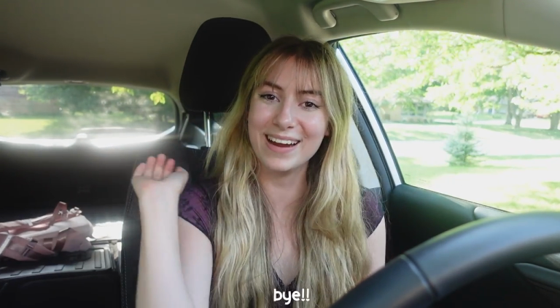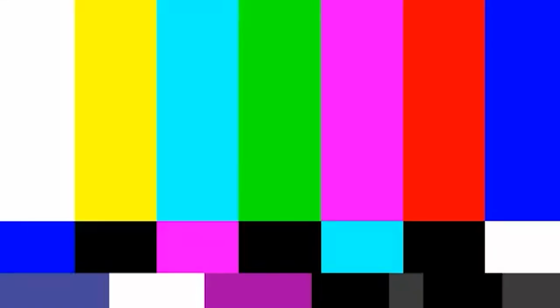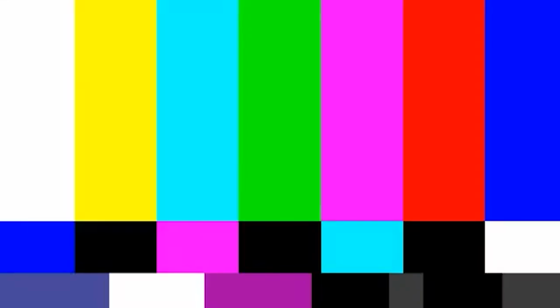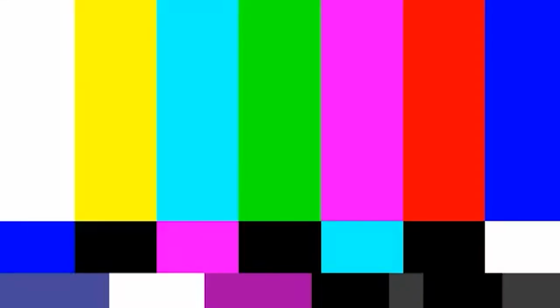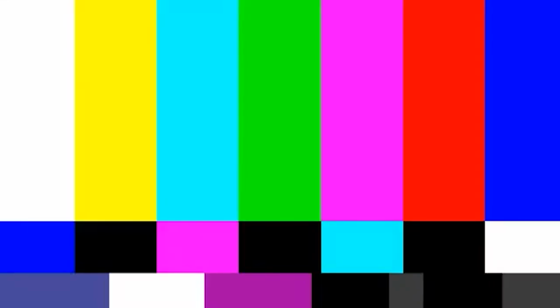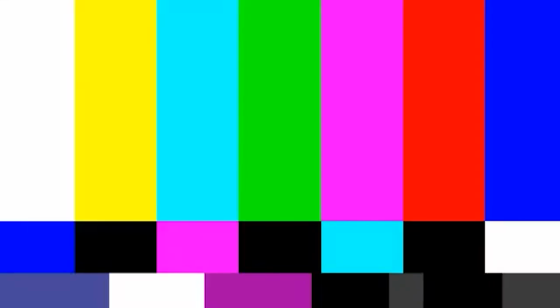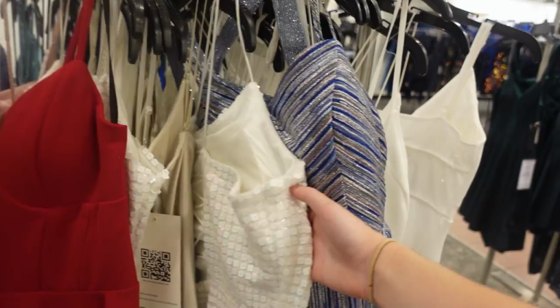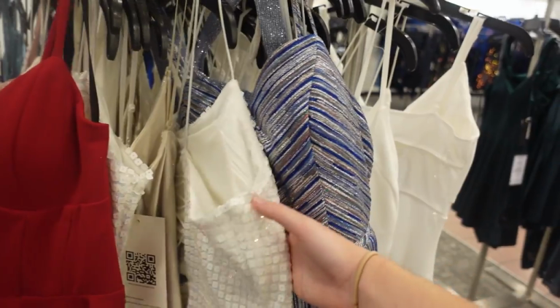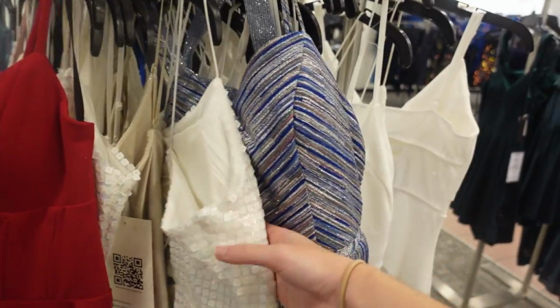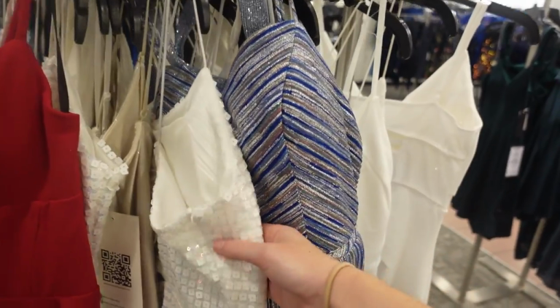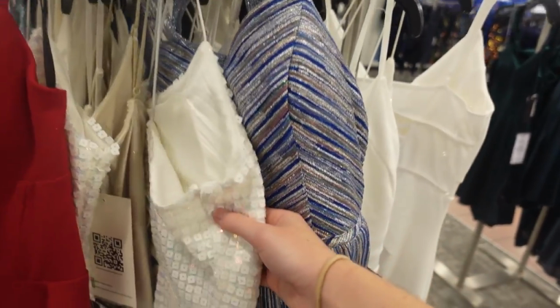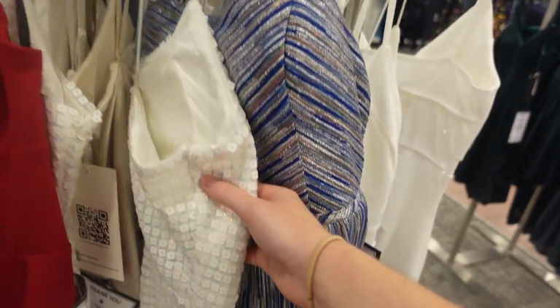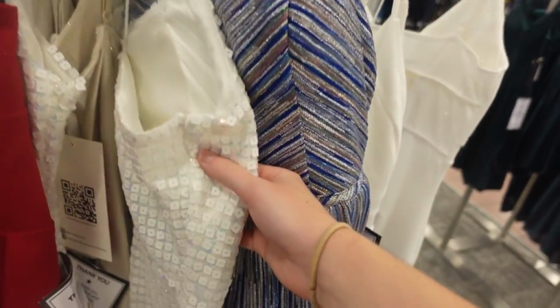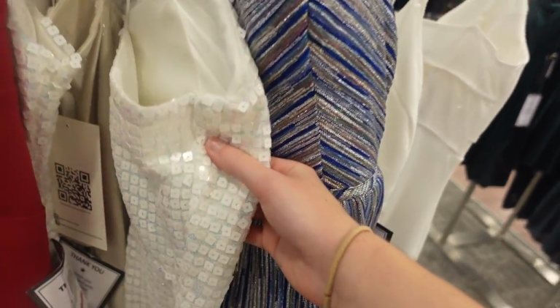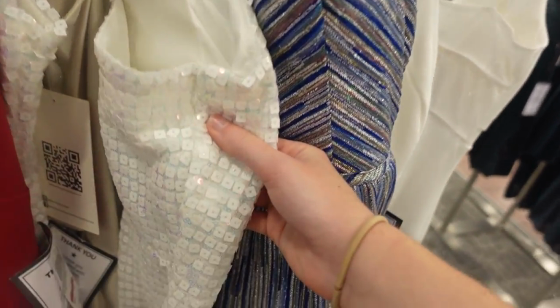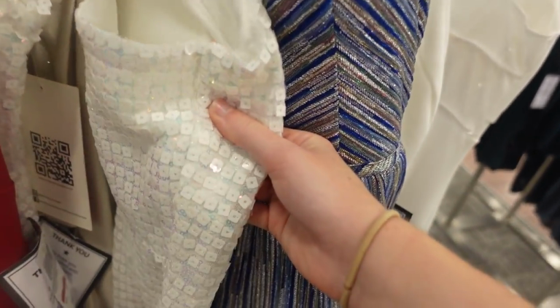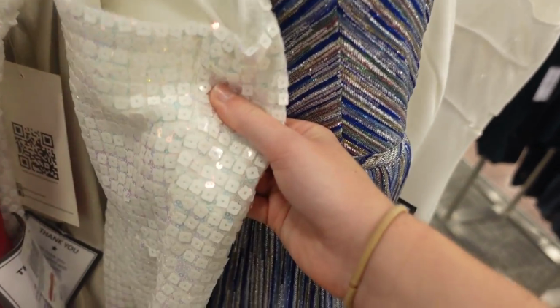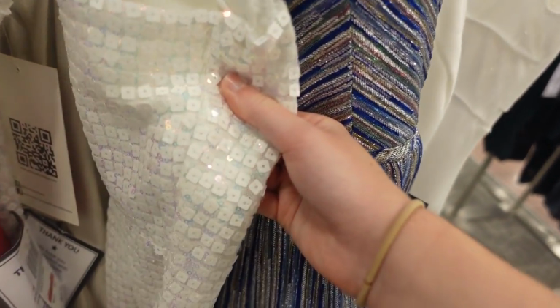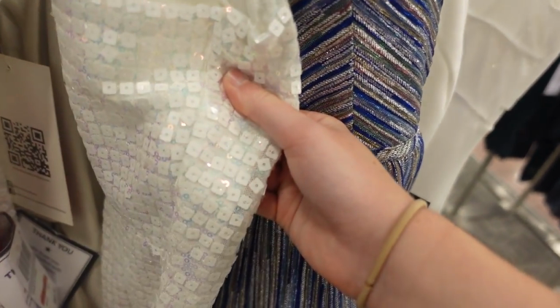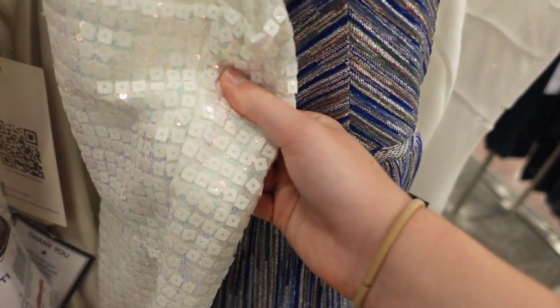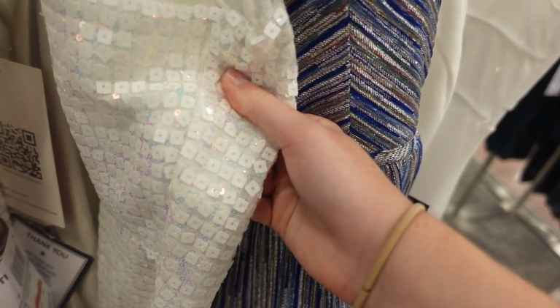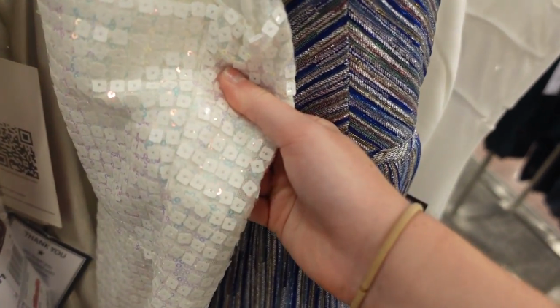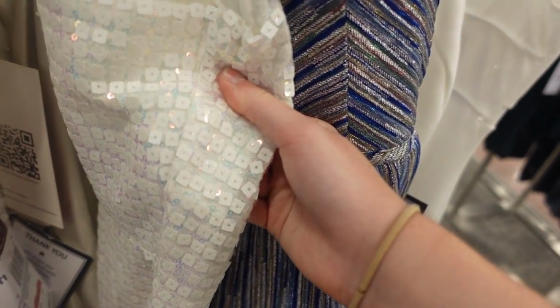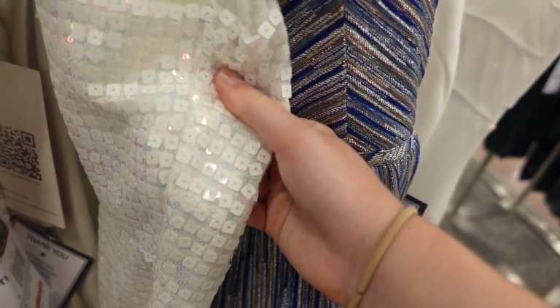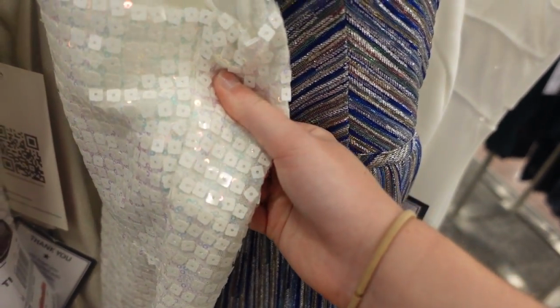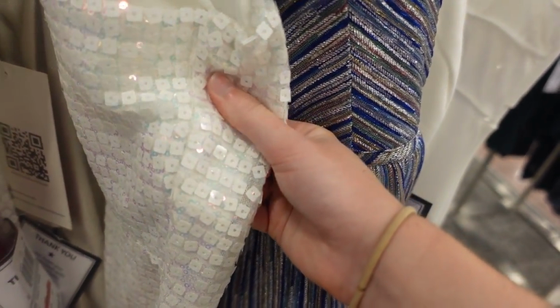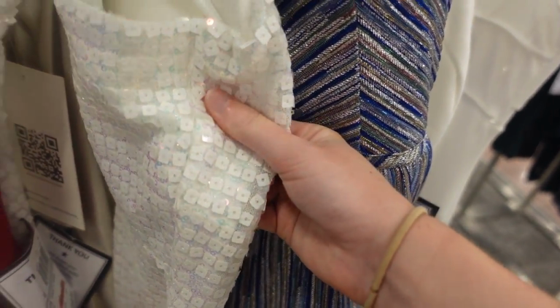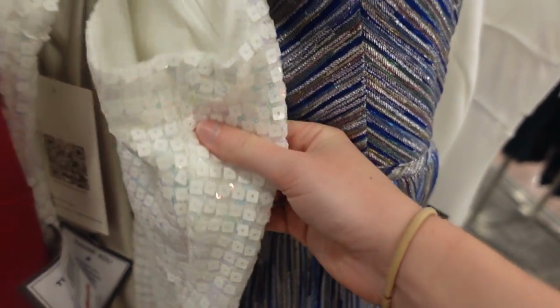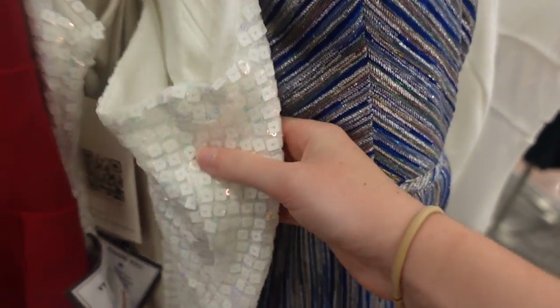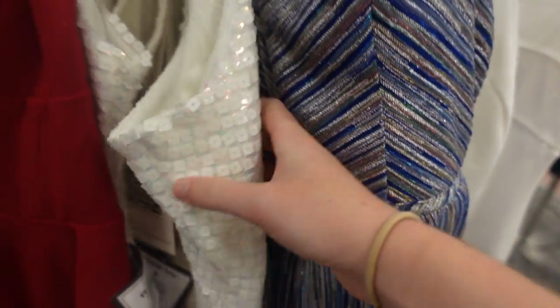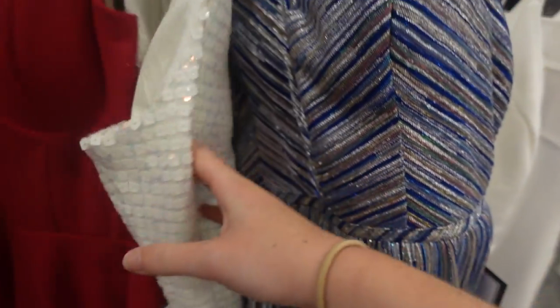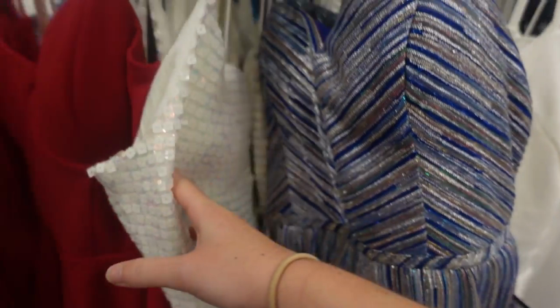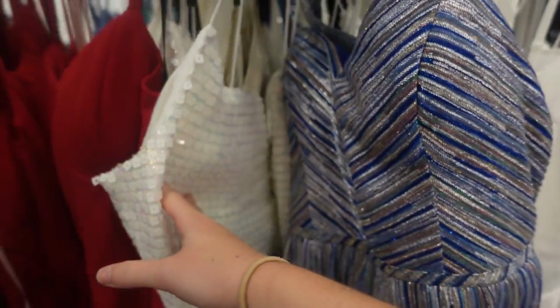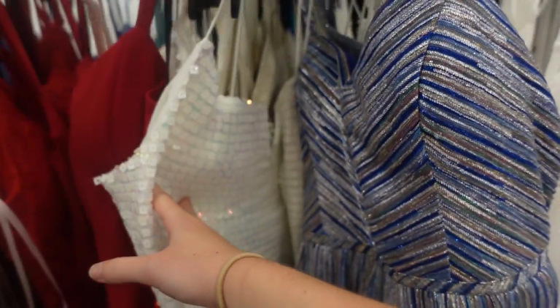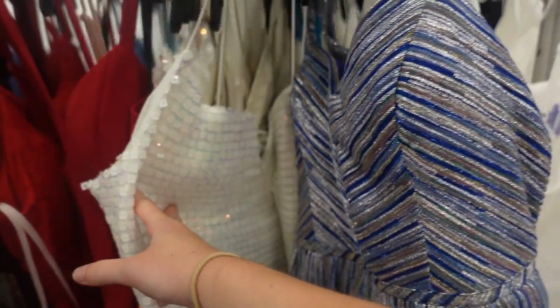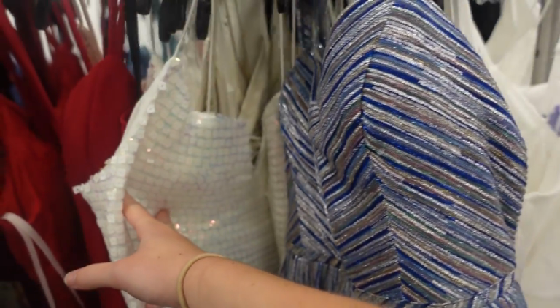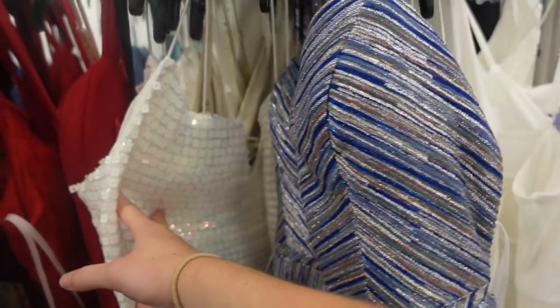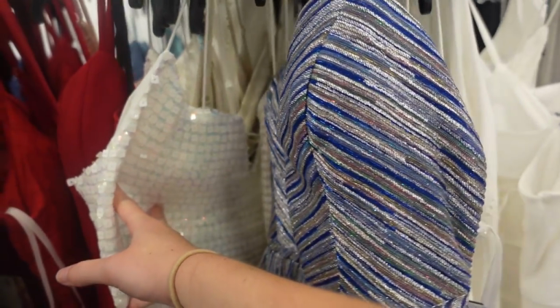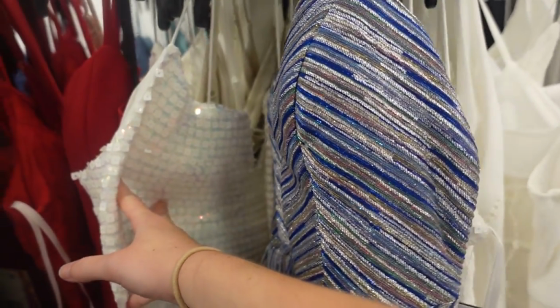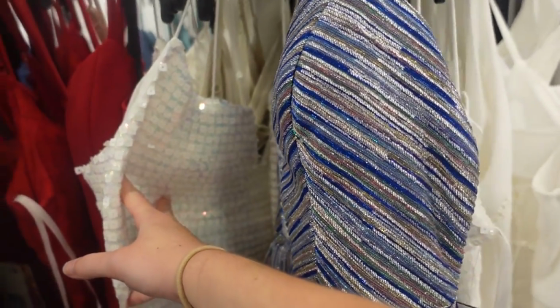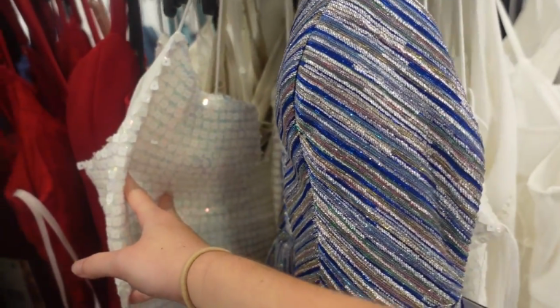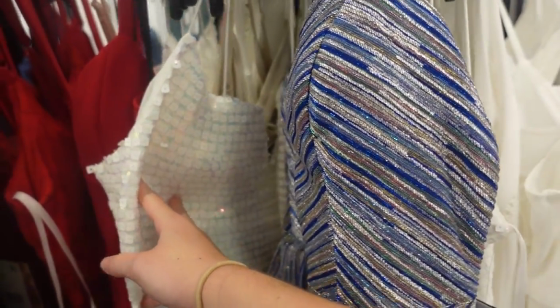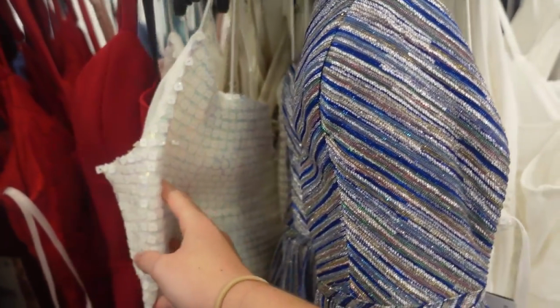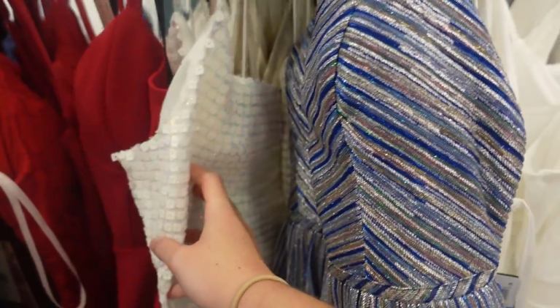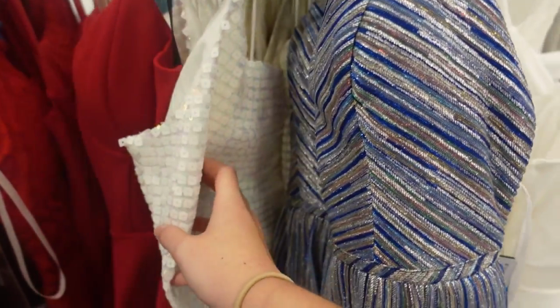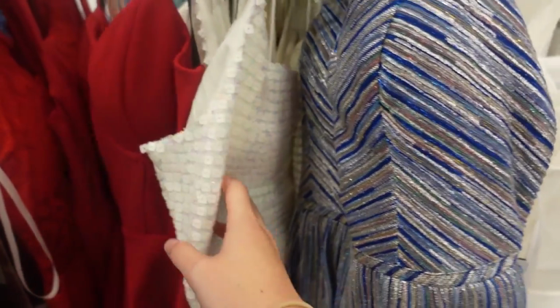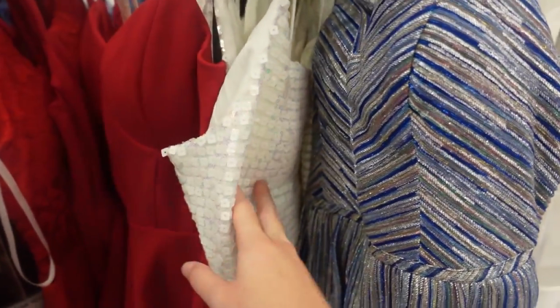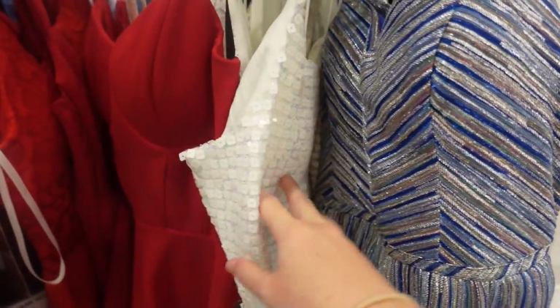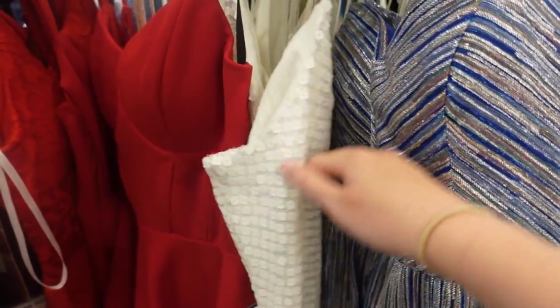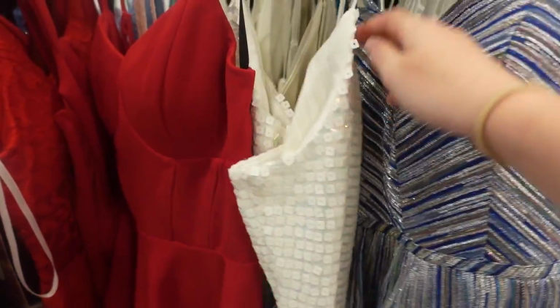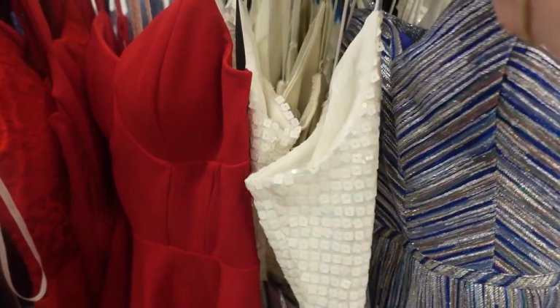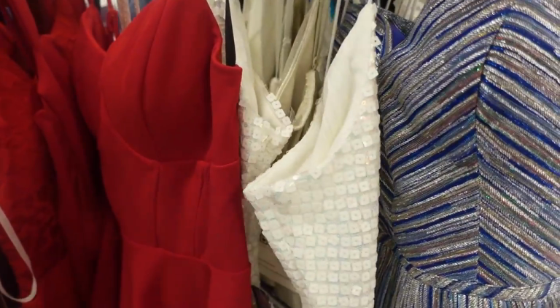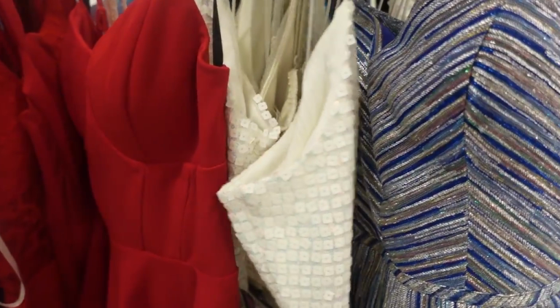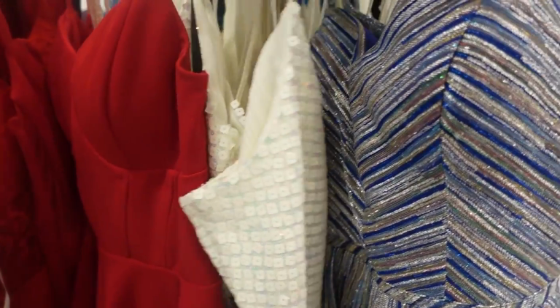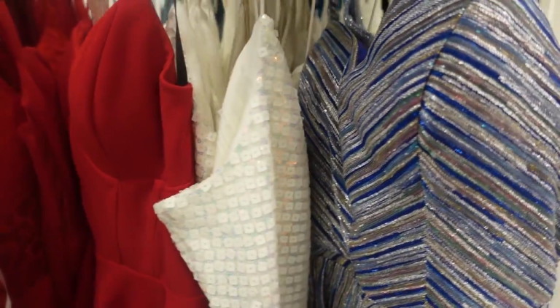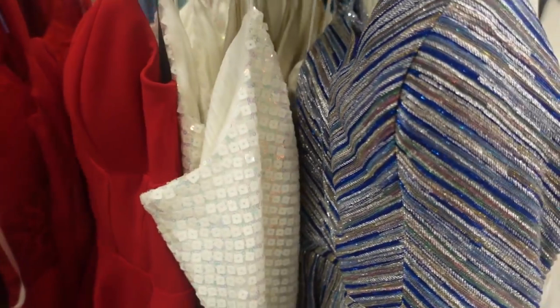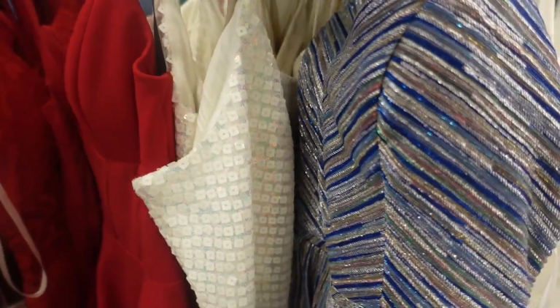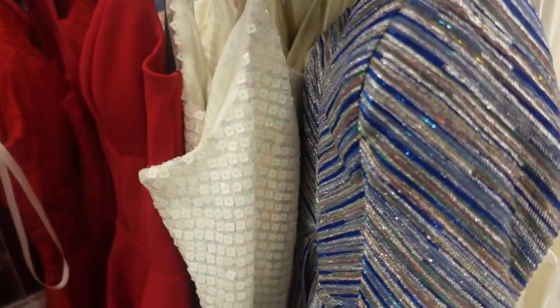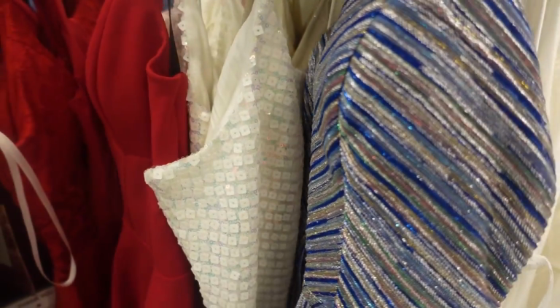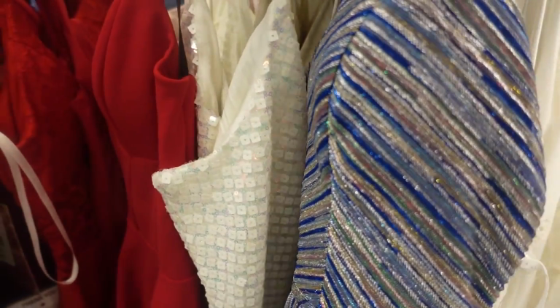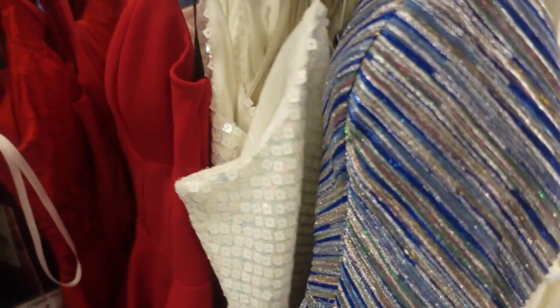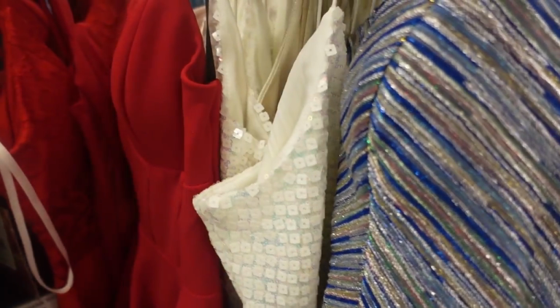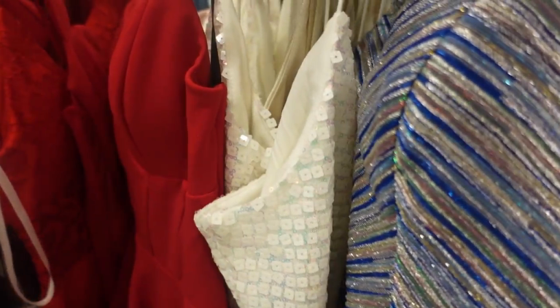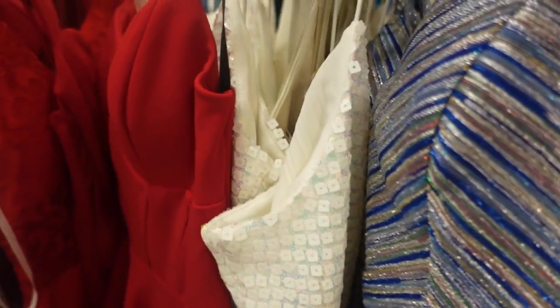They've got Roblox sequins — I'm showing up in my Roblox dress!